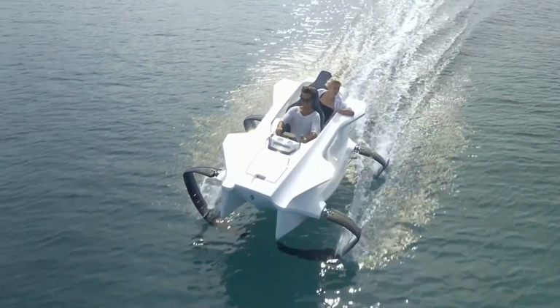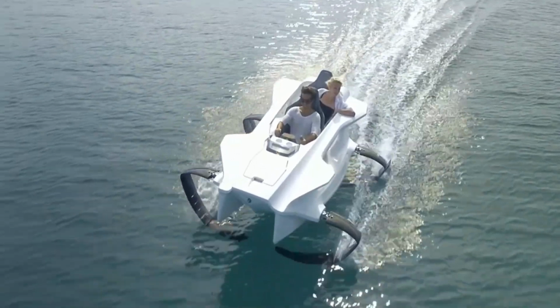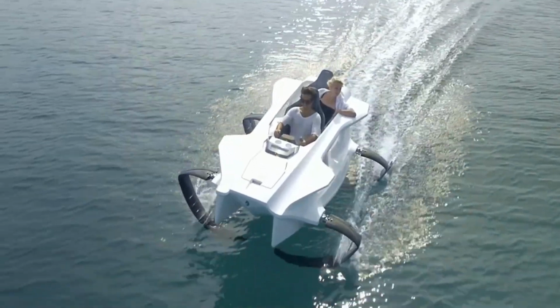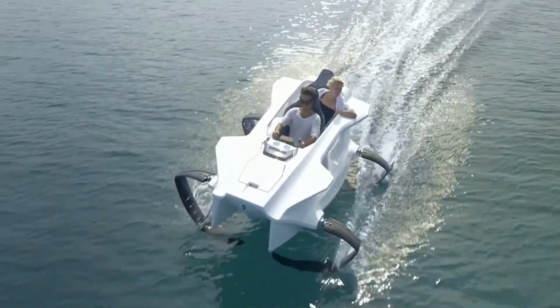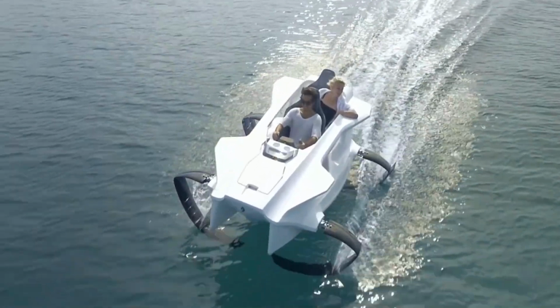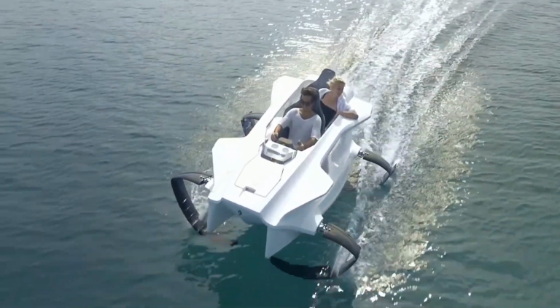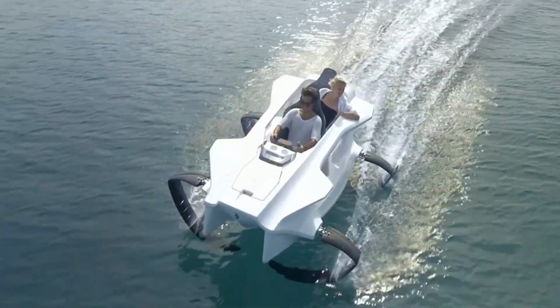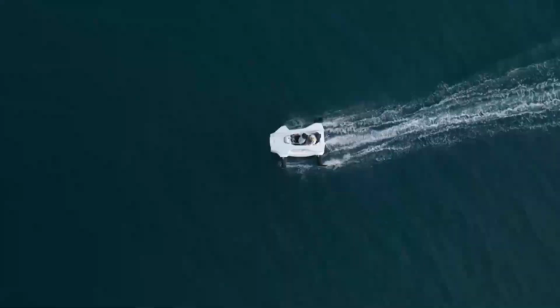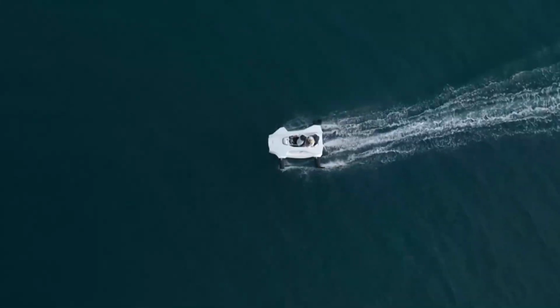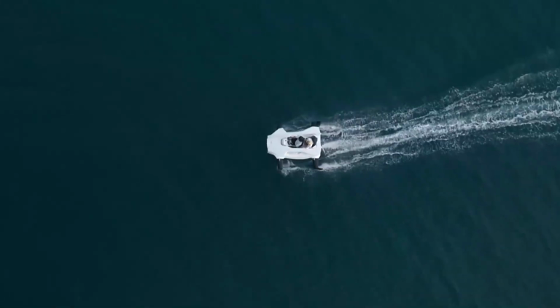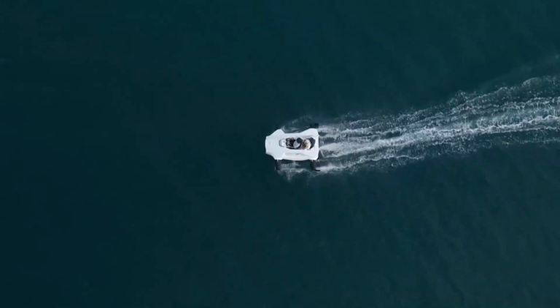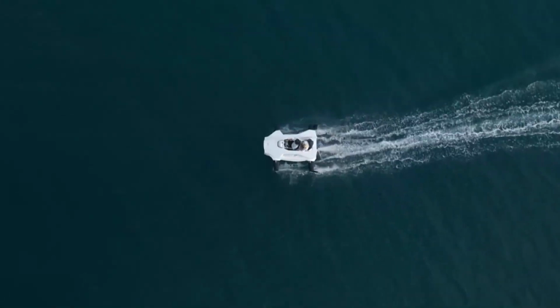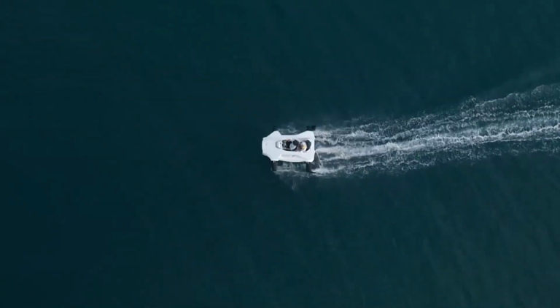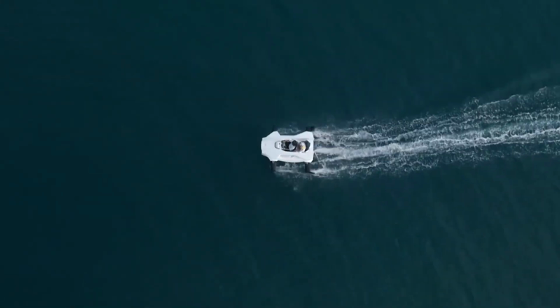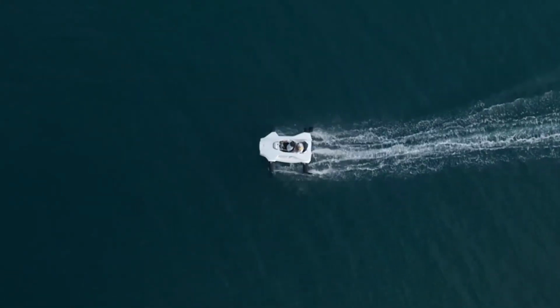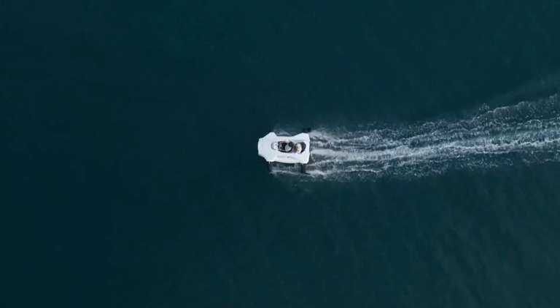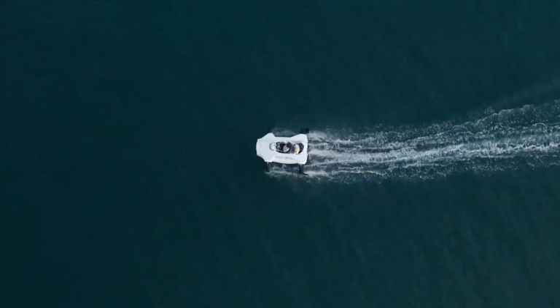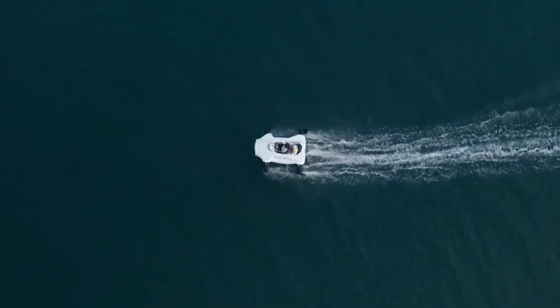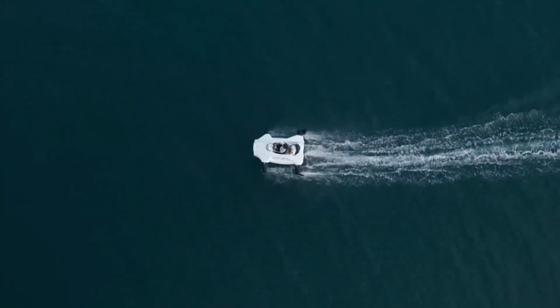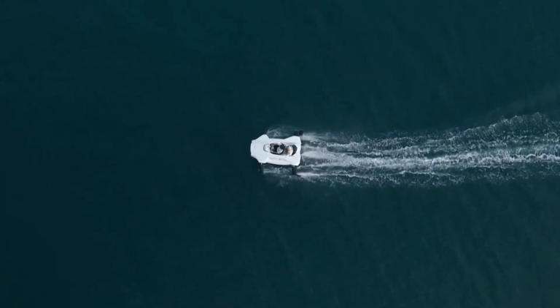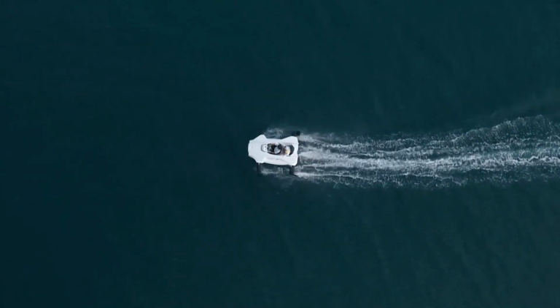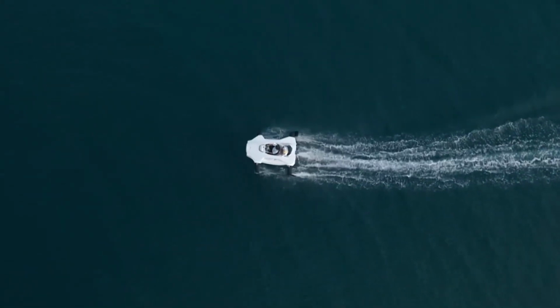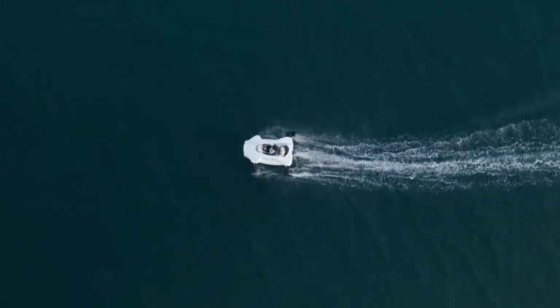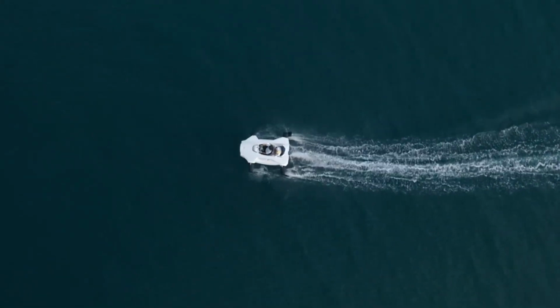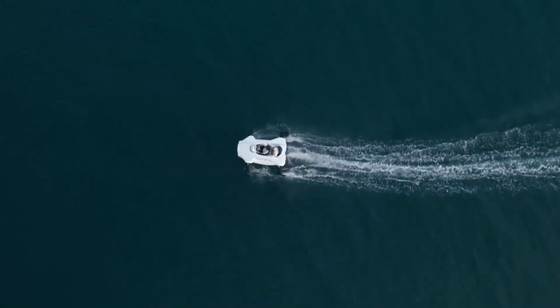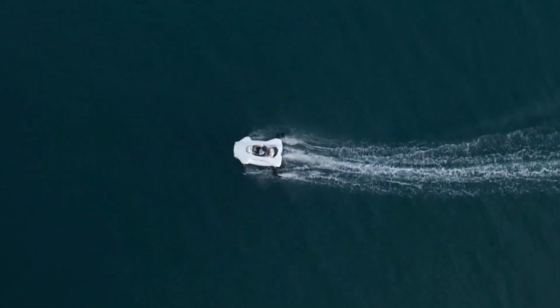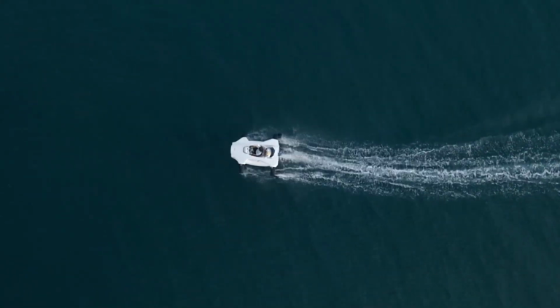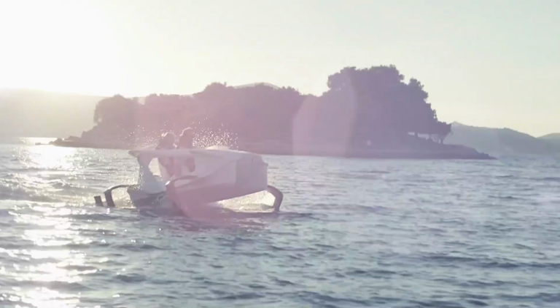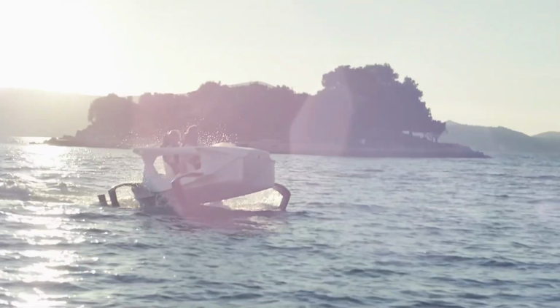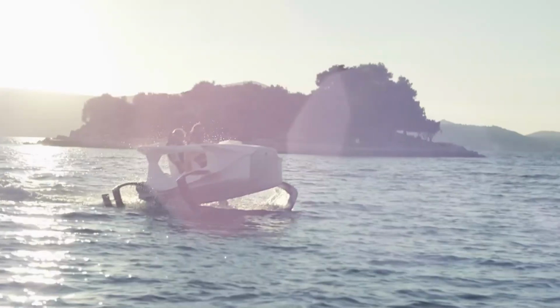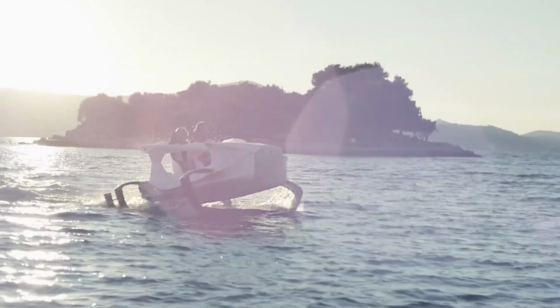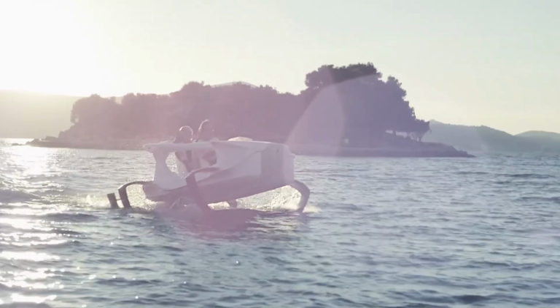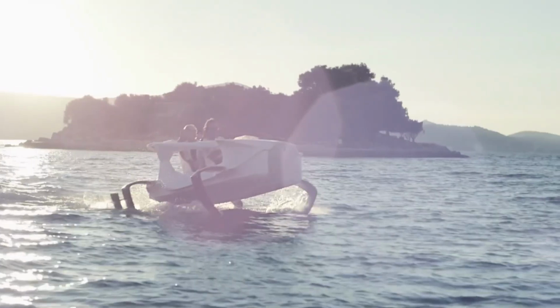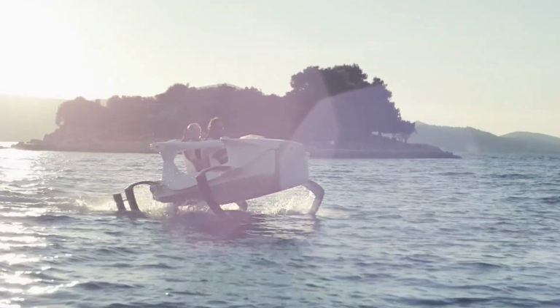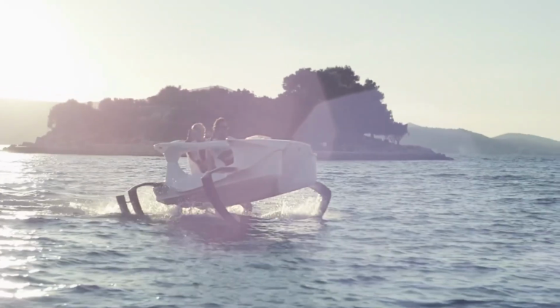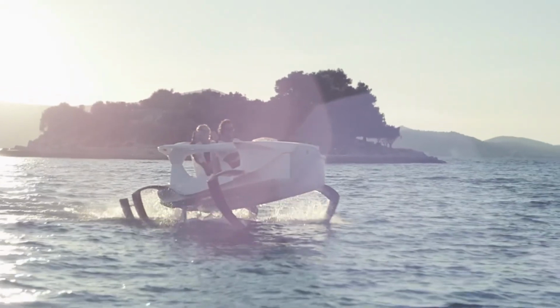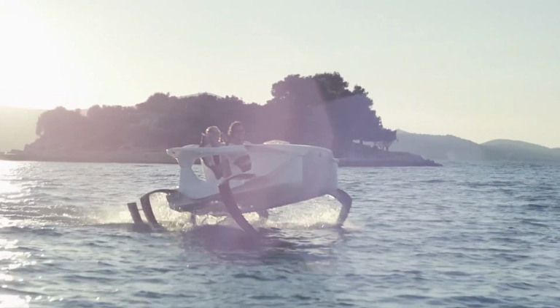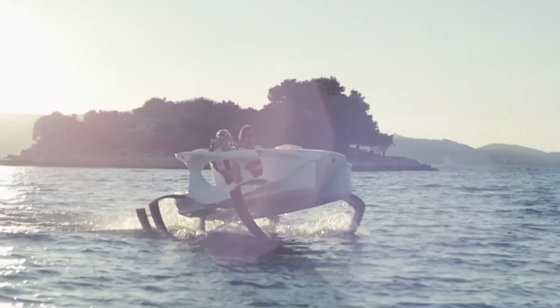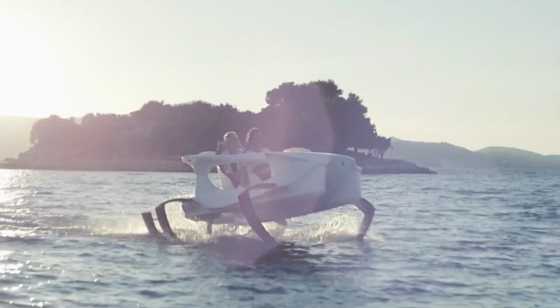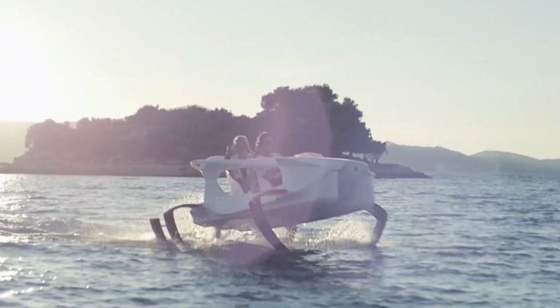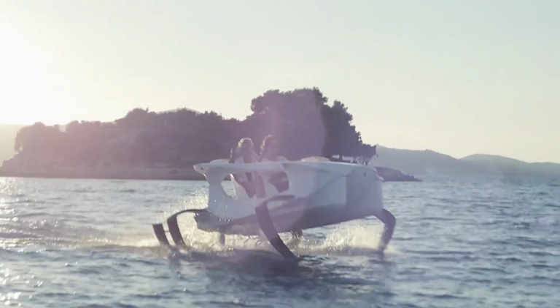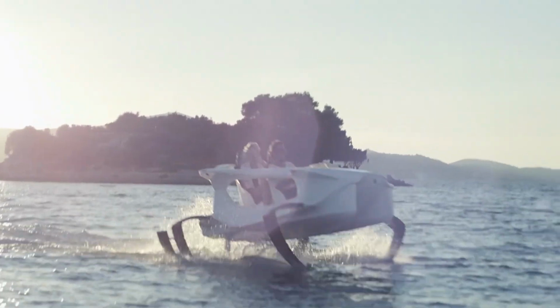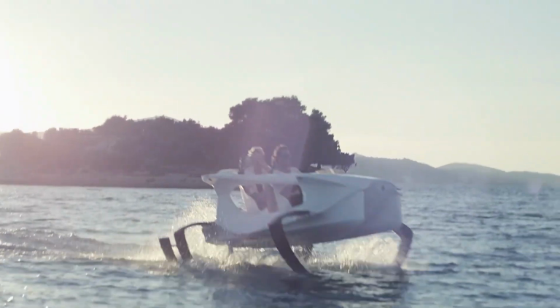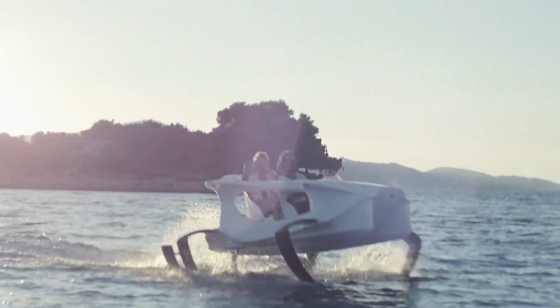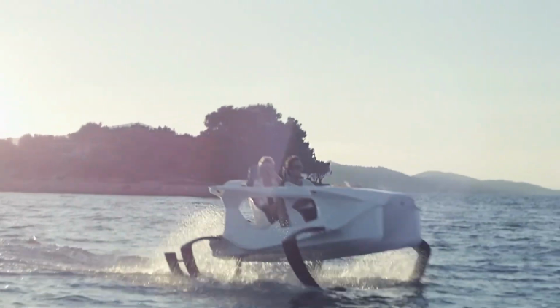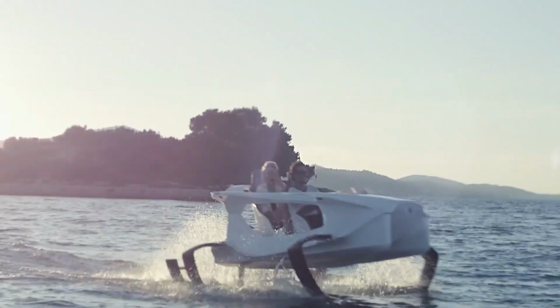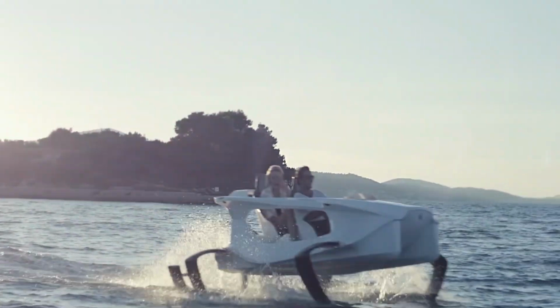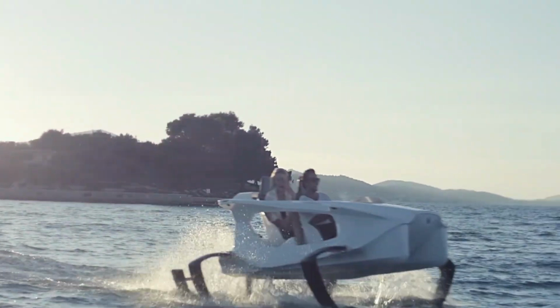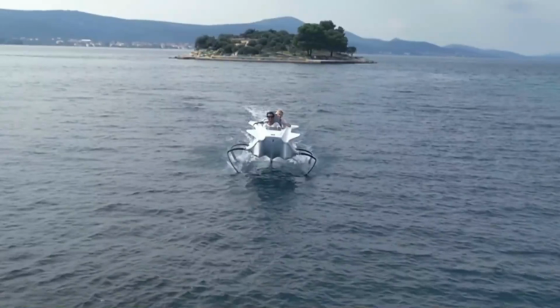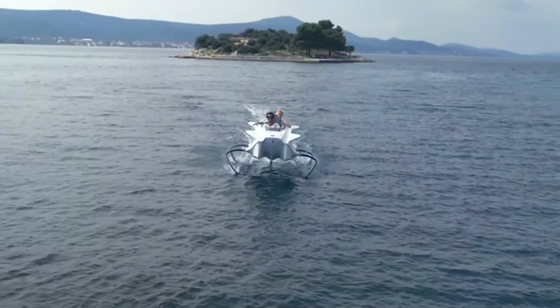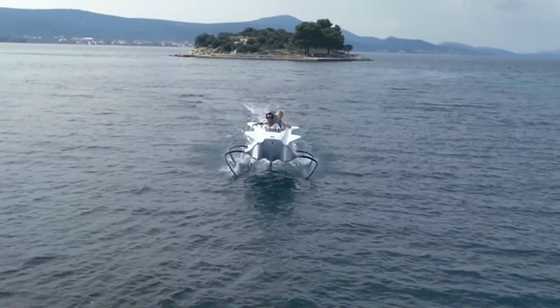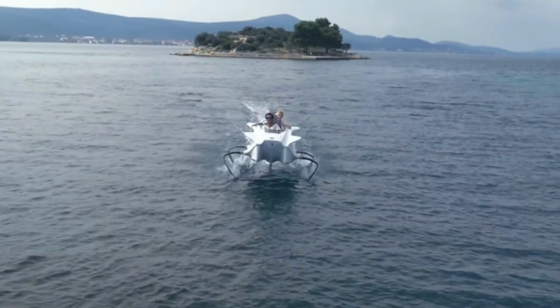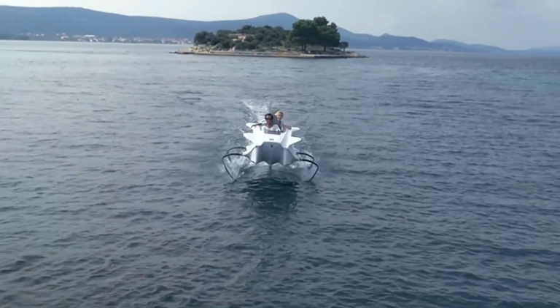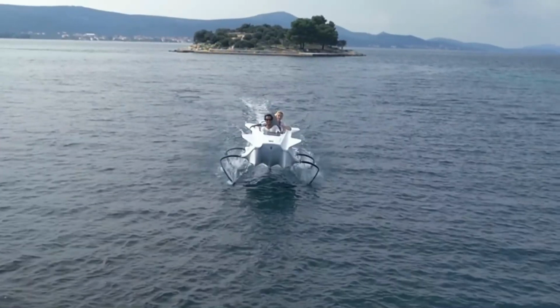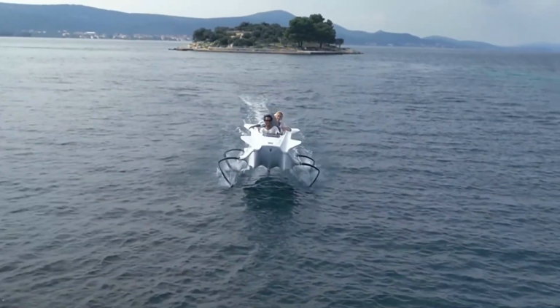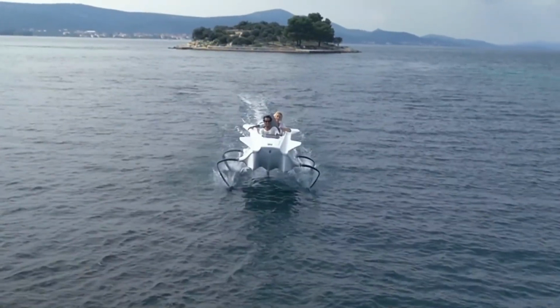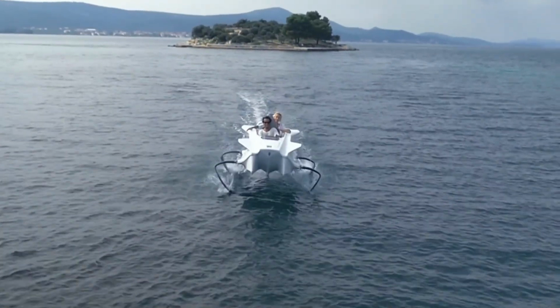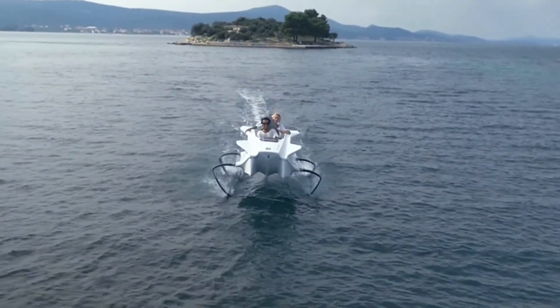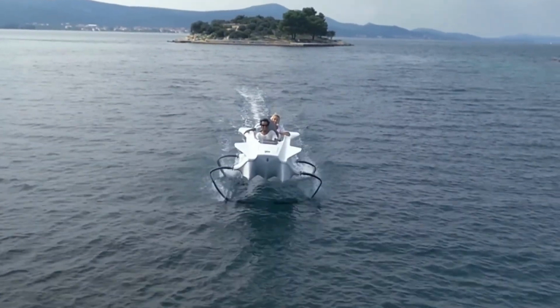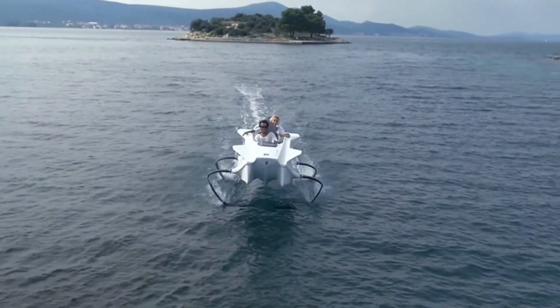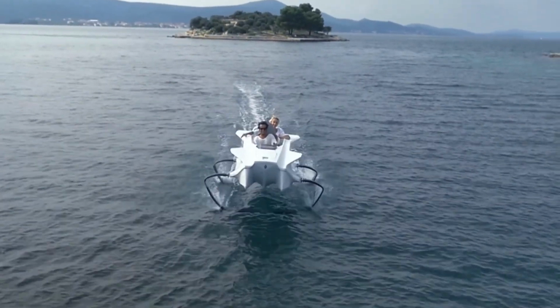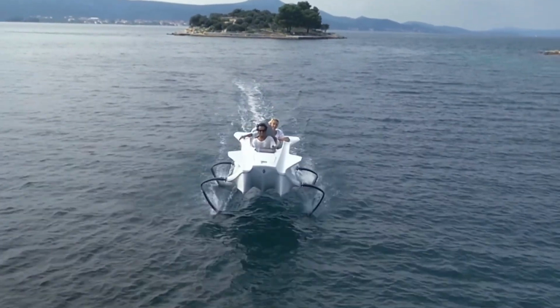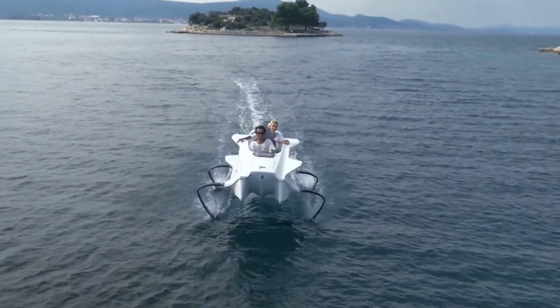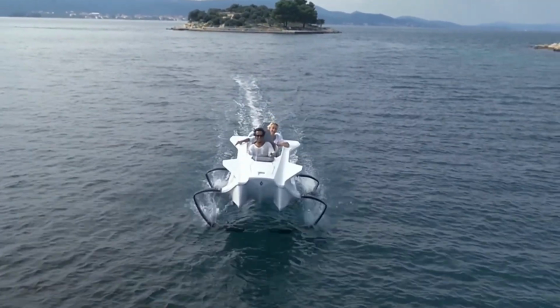Capable of reaching speeds up to 25 miles per hour, this sleek vessel is perfect for exploring calm waters, whether you're gliding across a lake or navigating a quiet coastal bay.